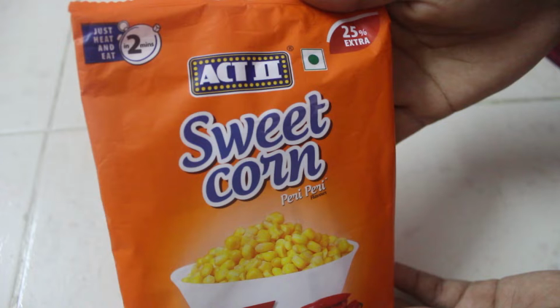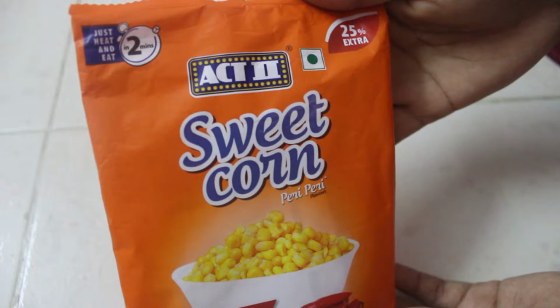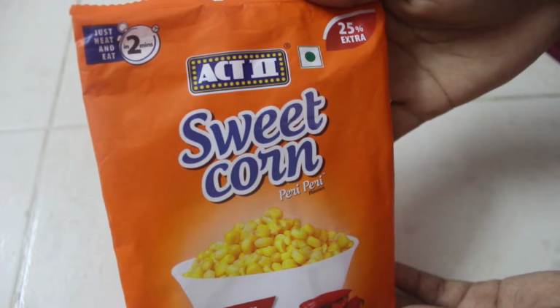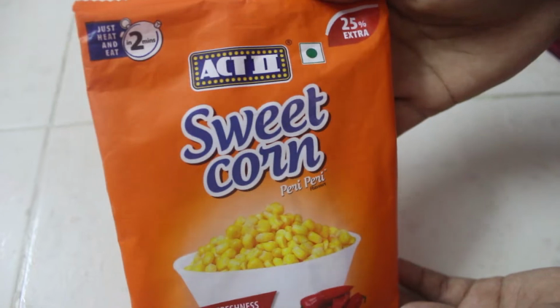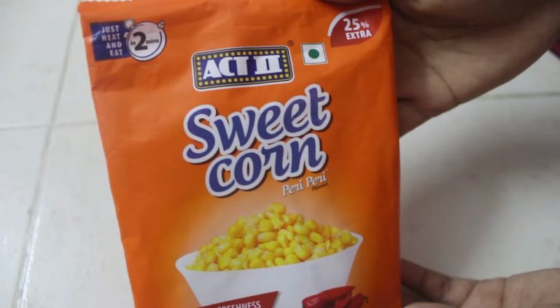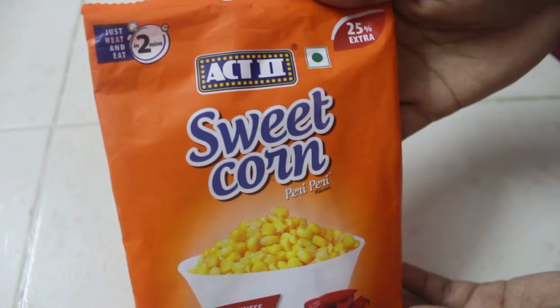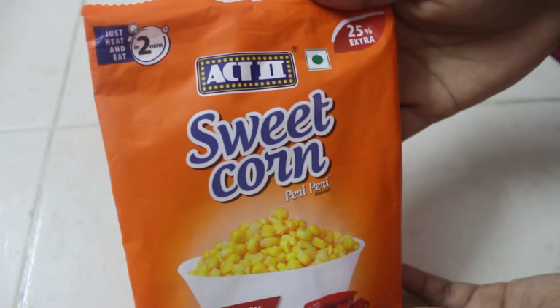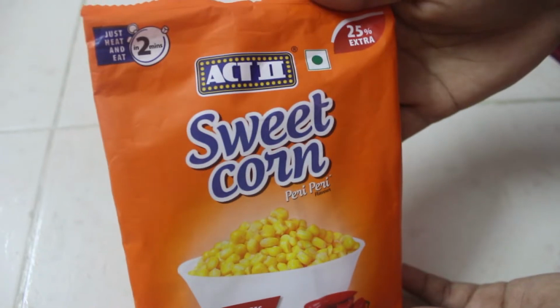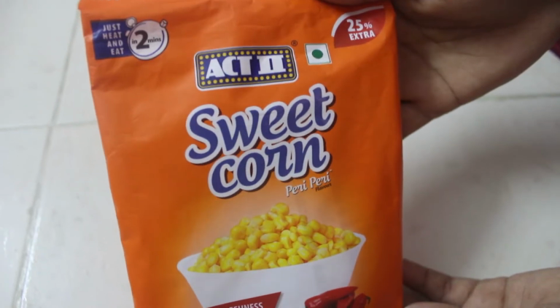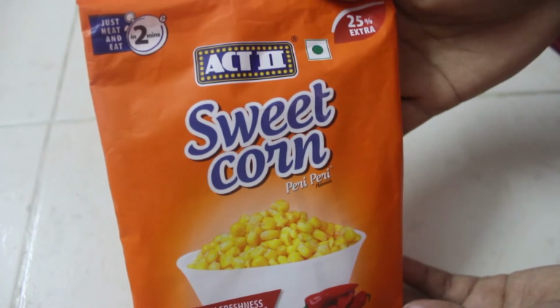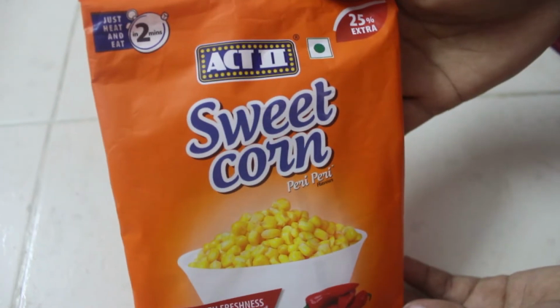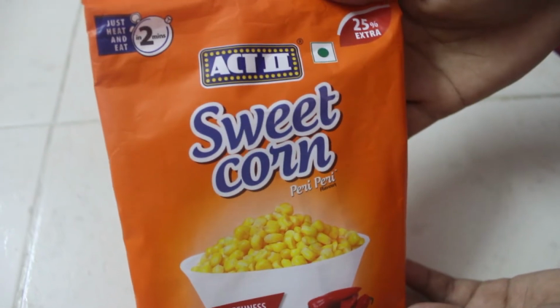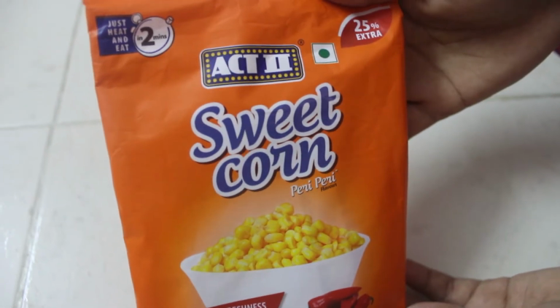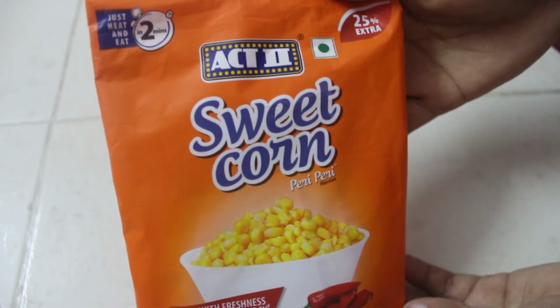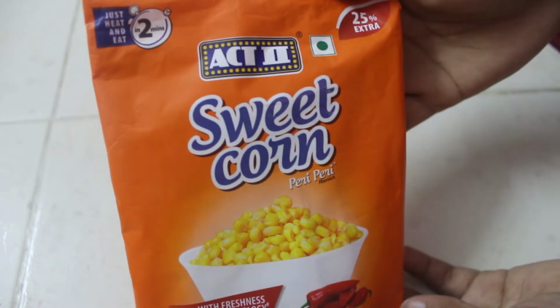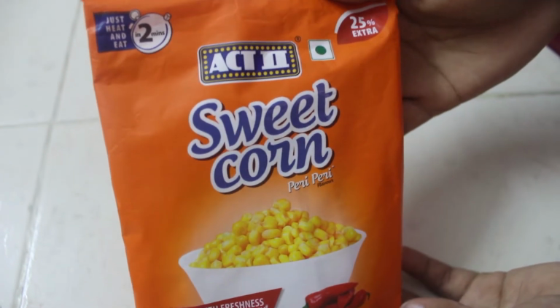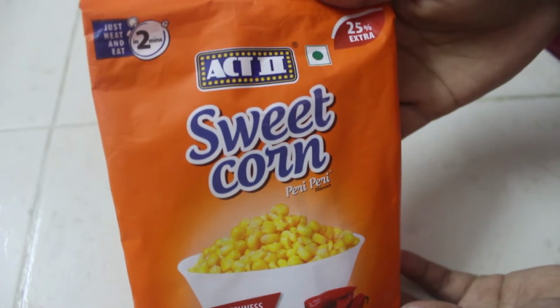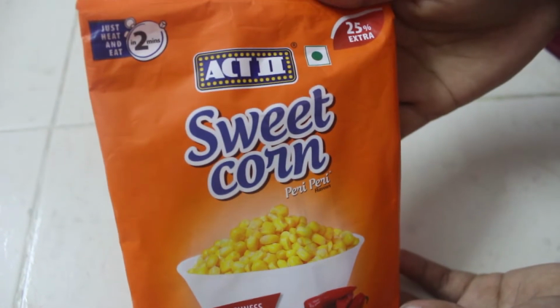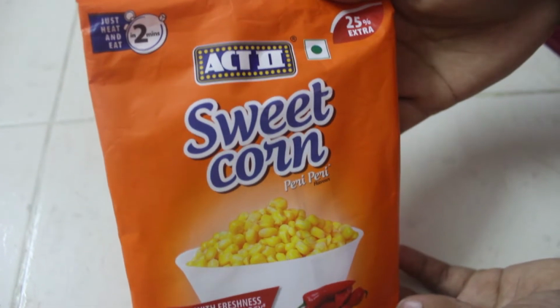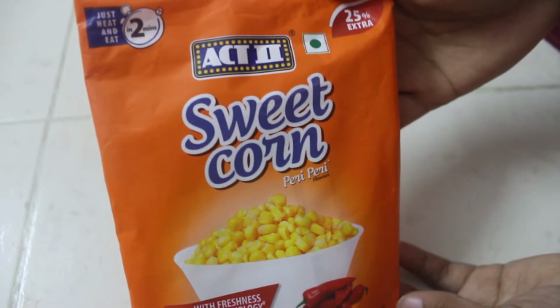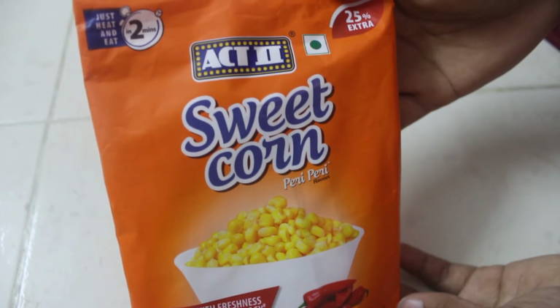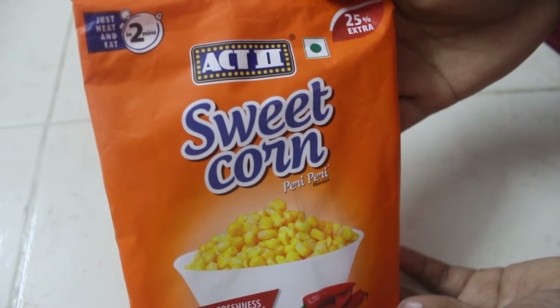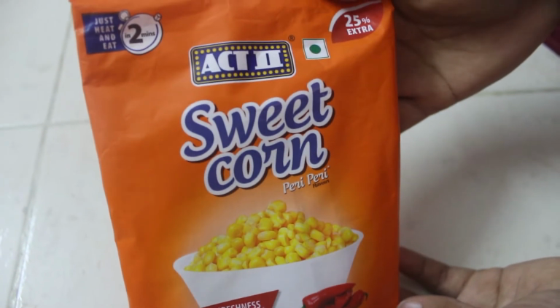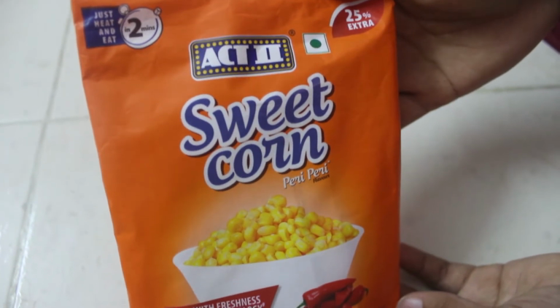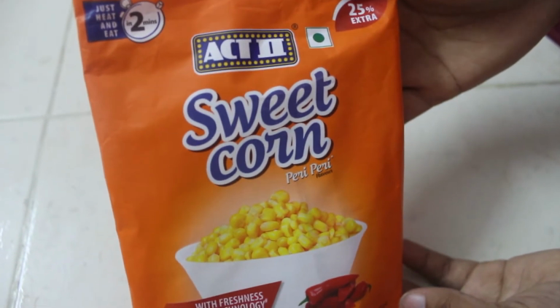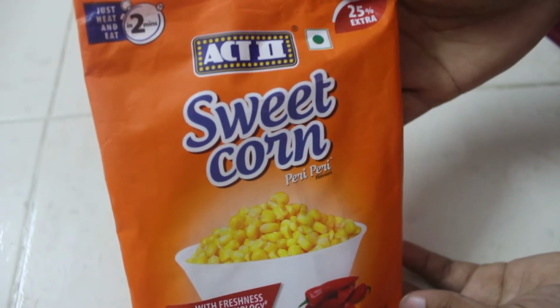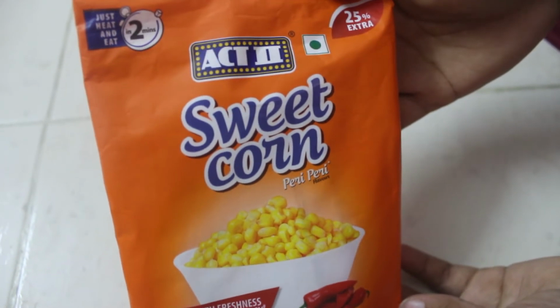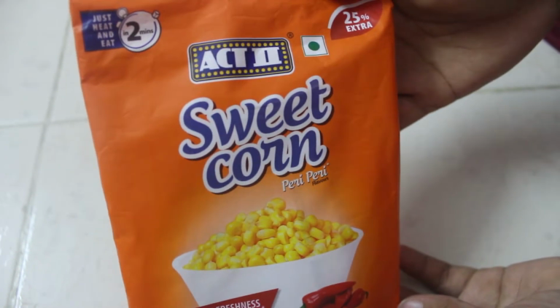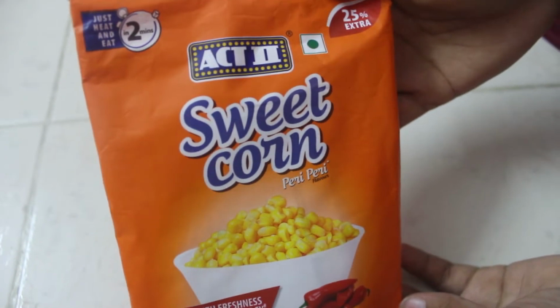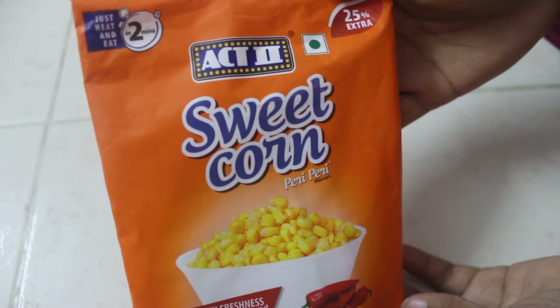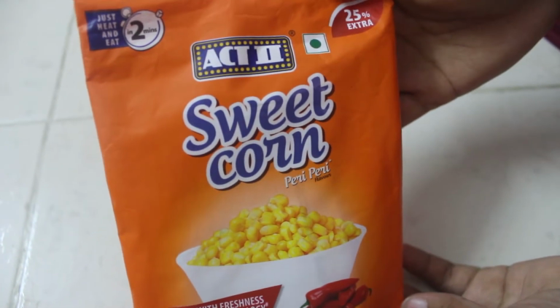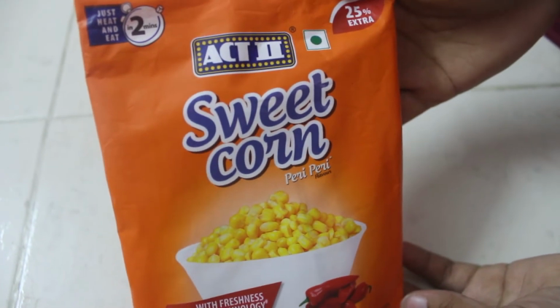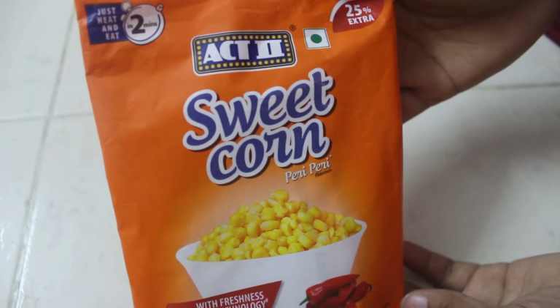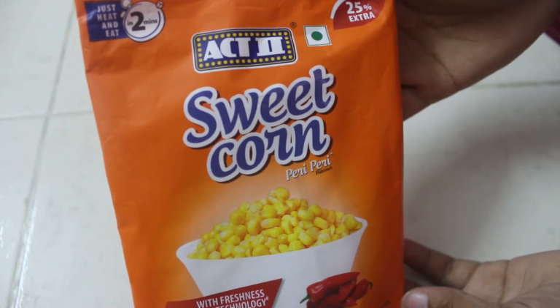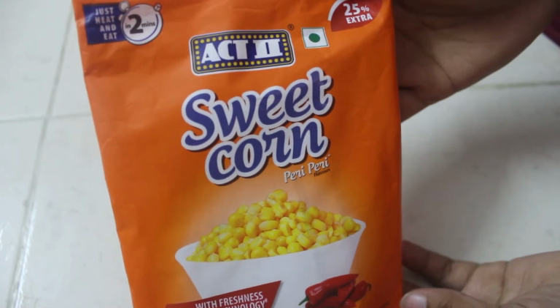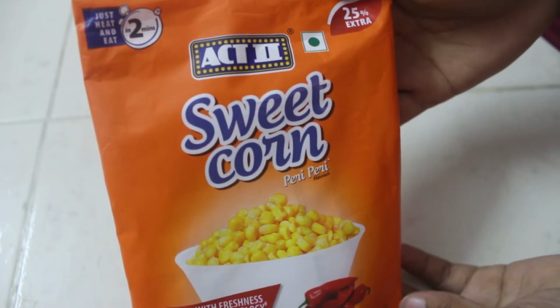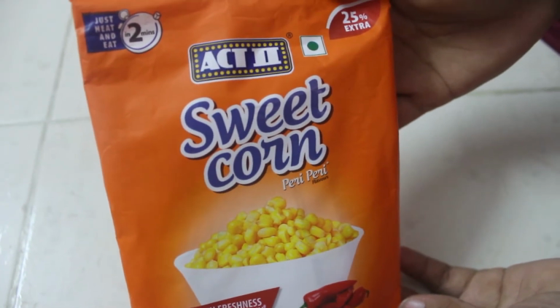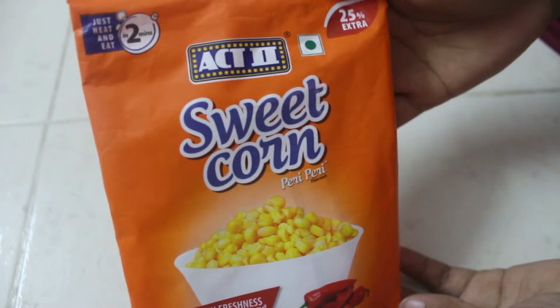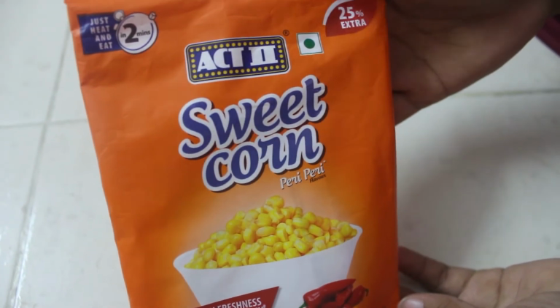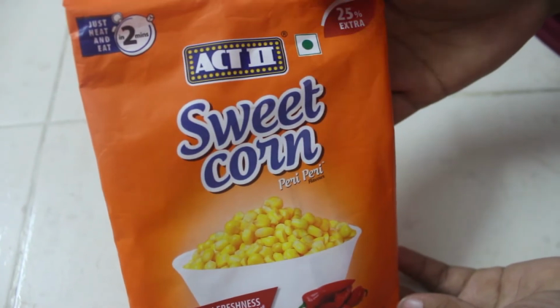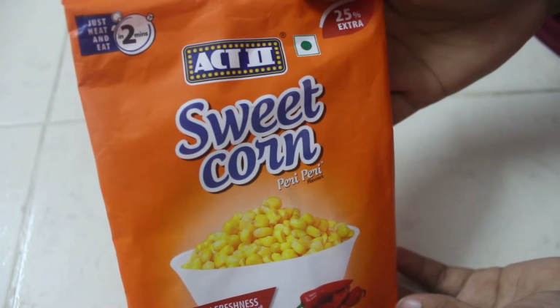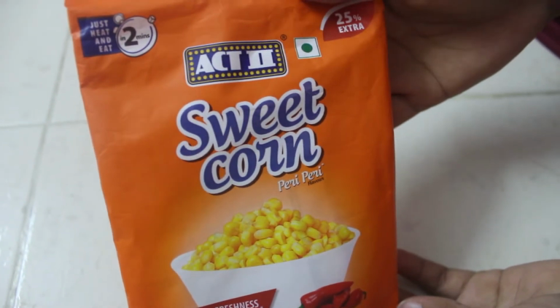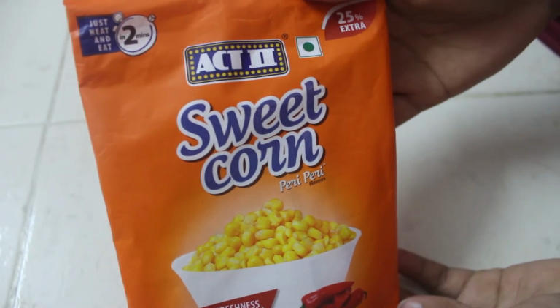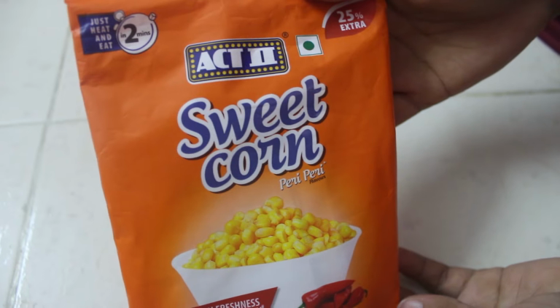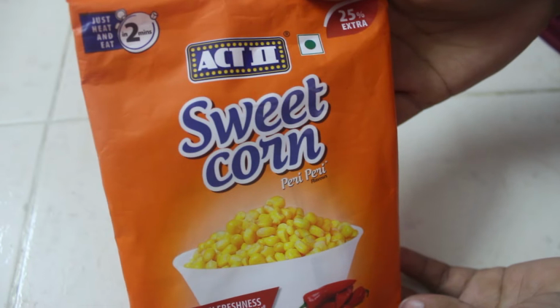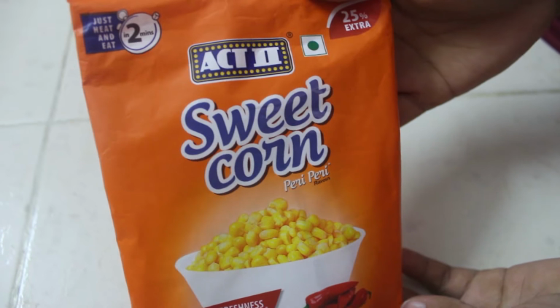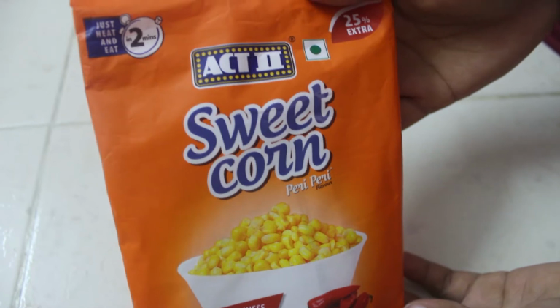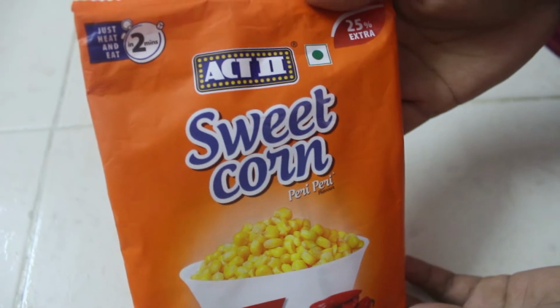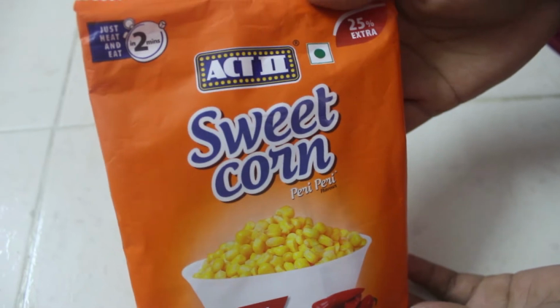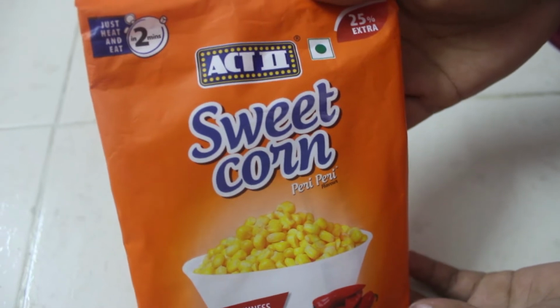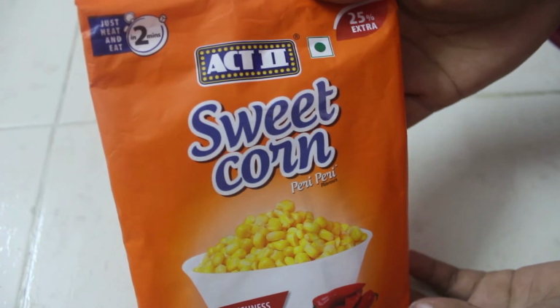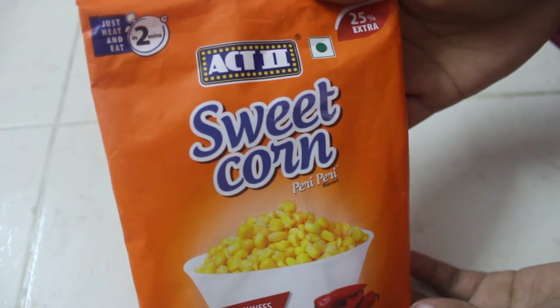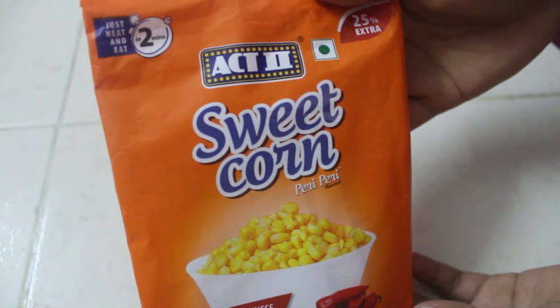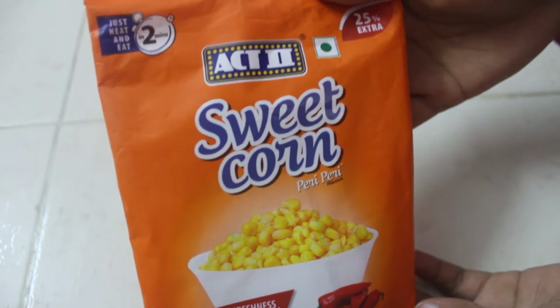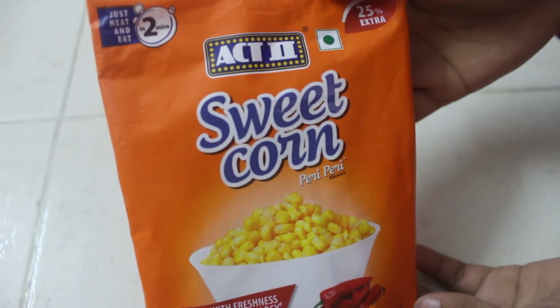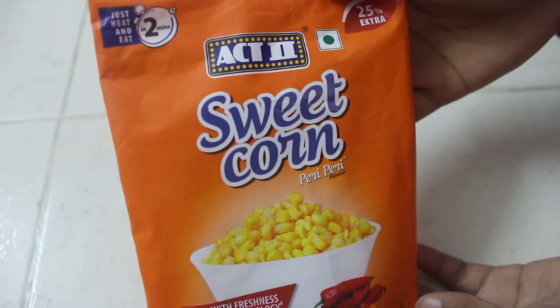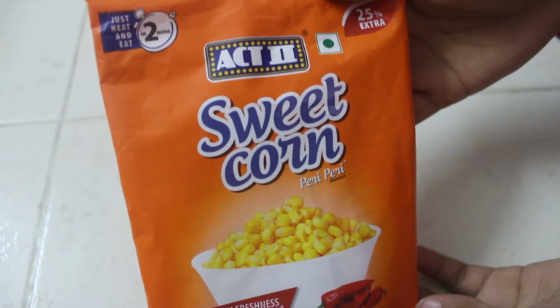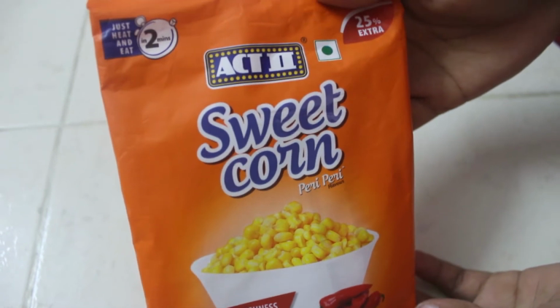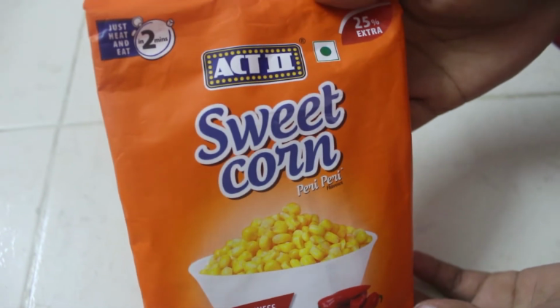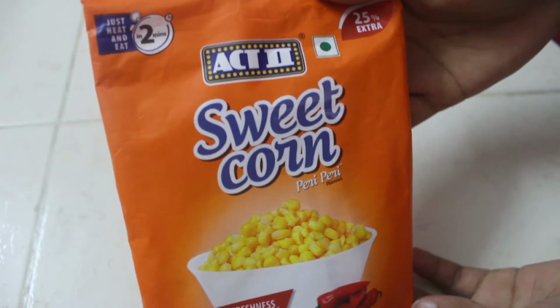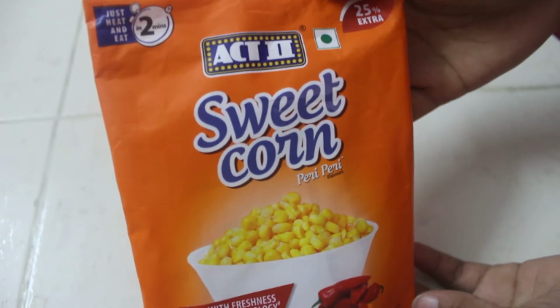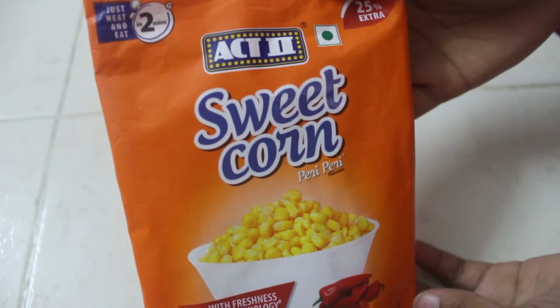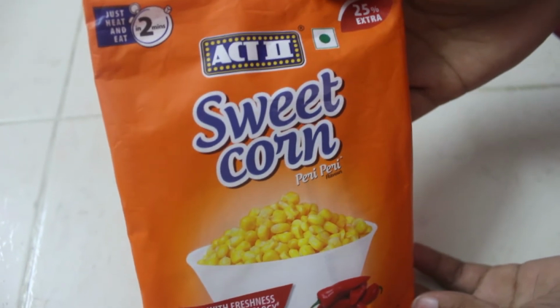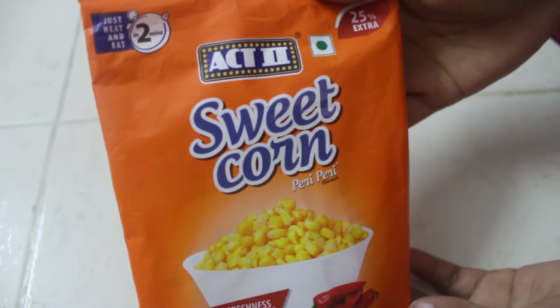Hello viewers, welcome back to Trendy Output YouTube channel. Today I'm going to show you how to make active sweet corn in just two minutes.